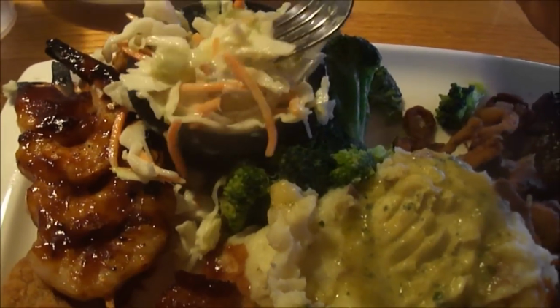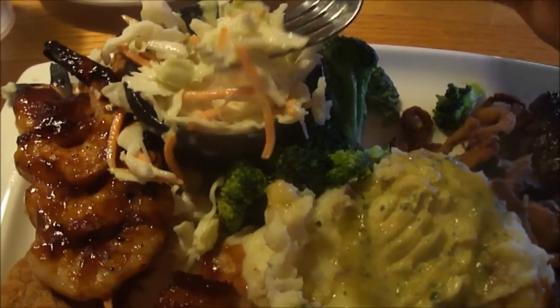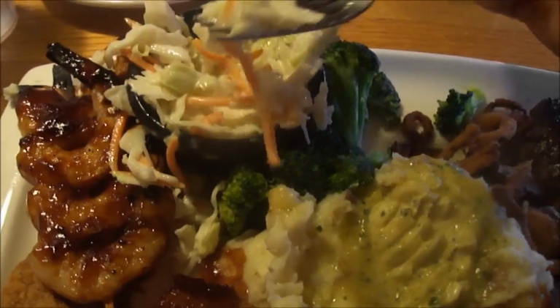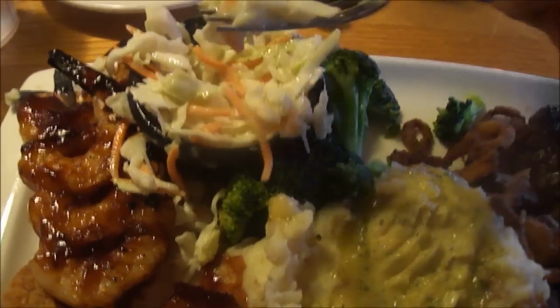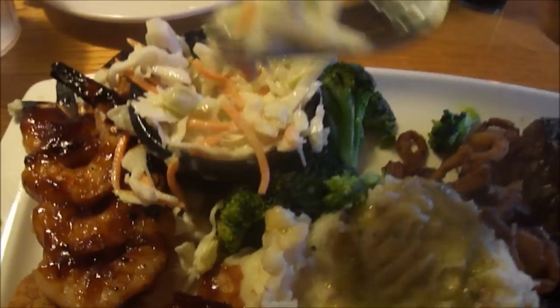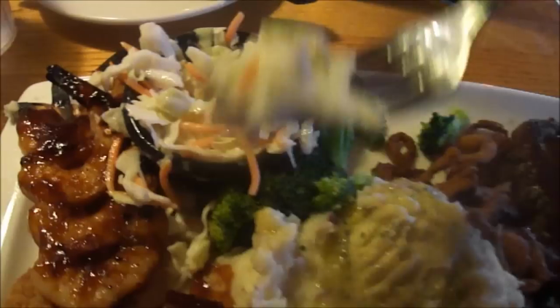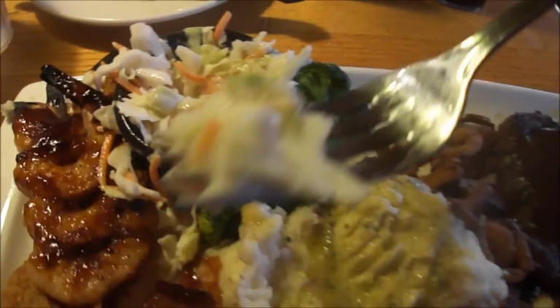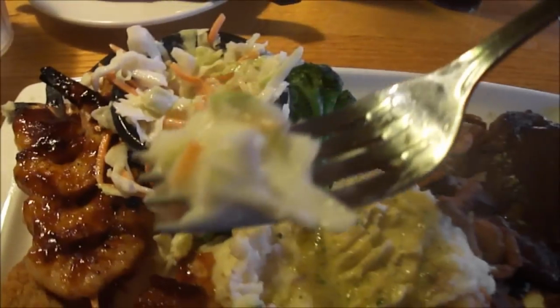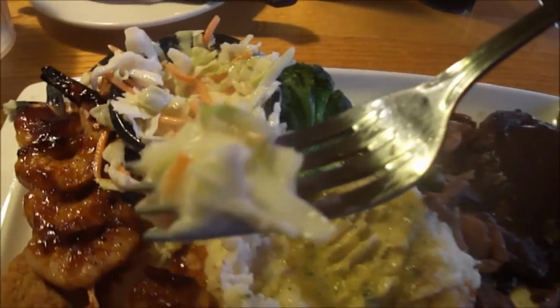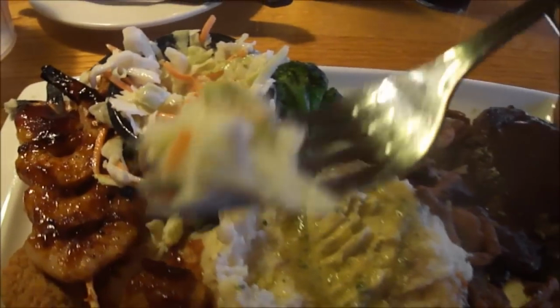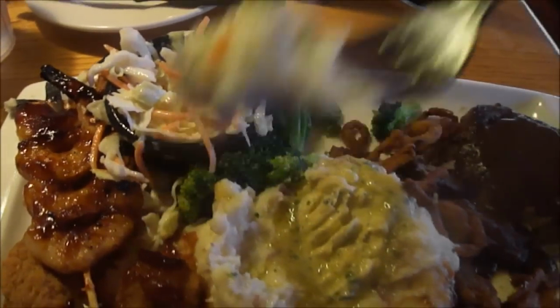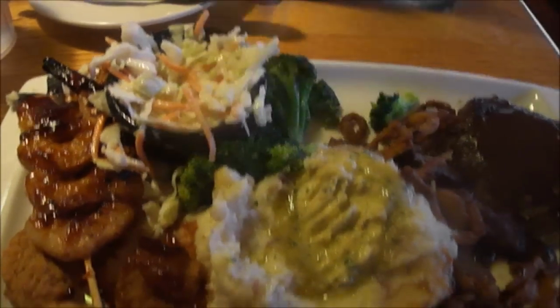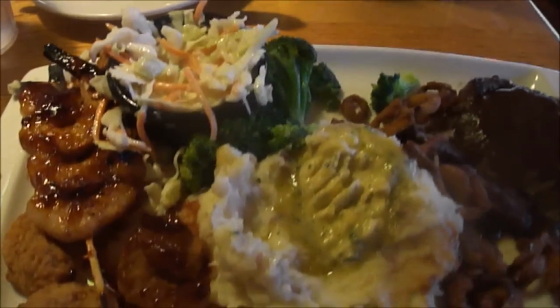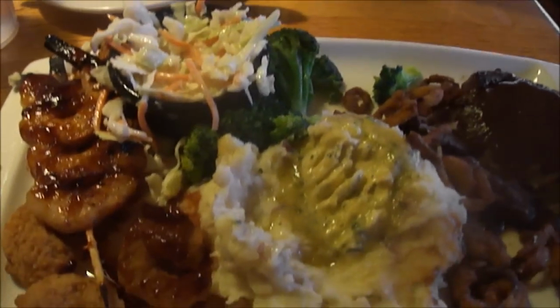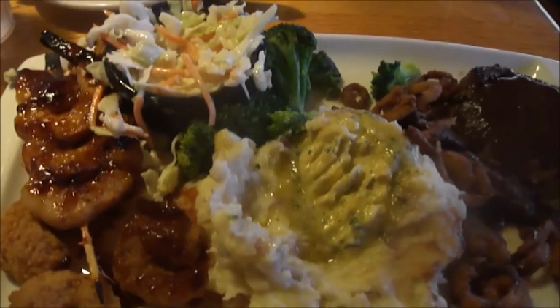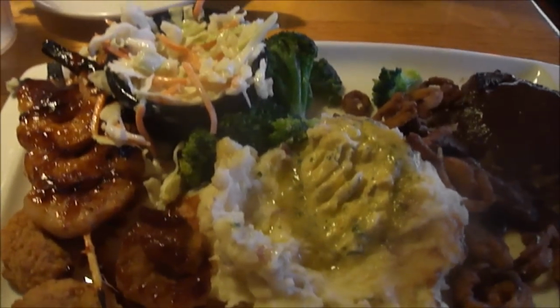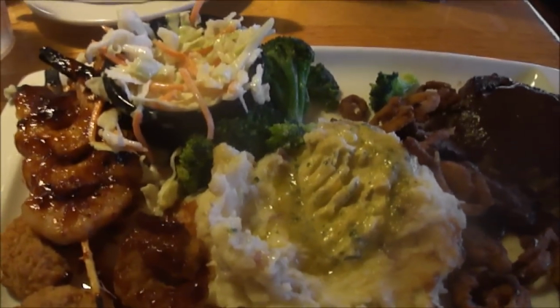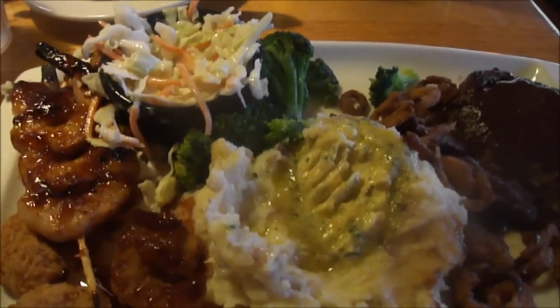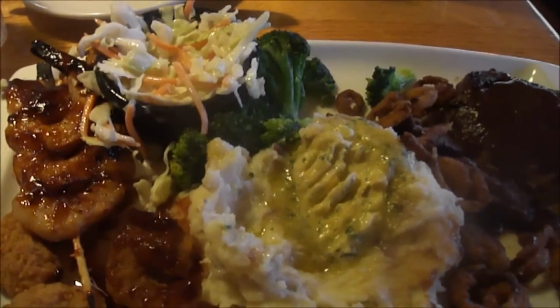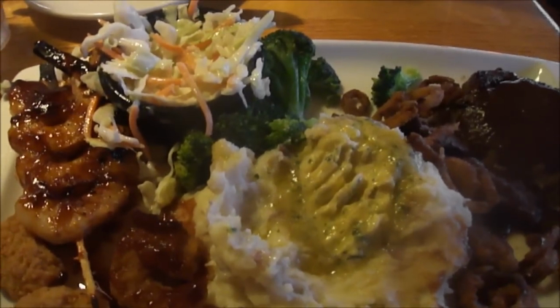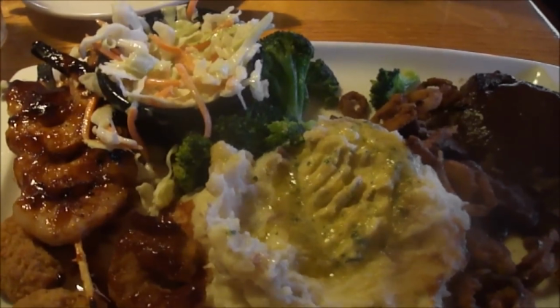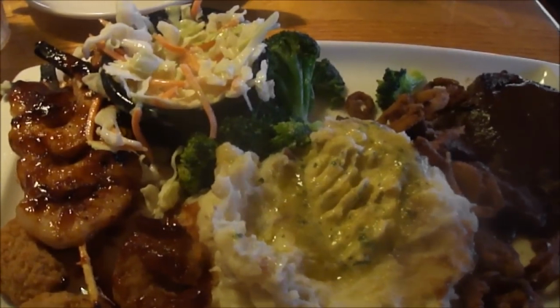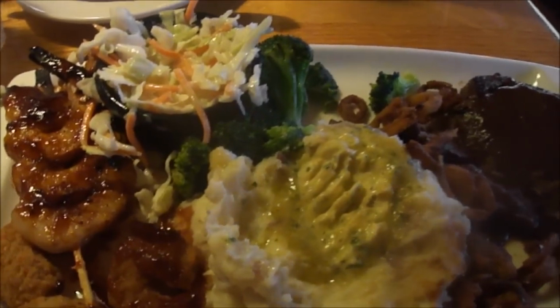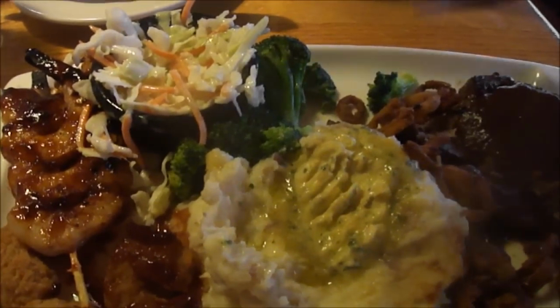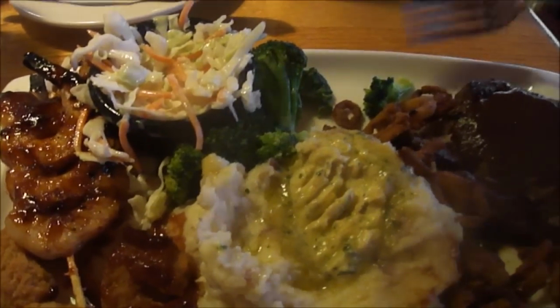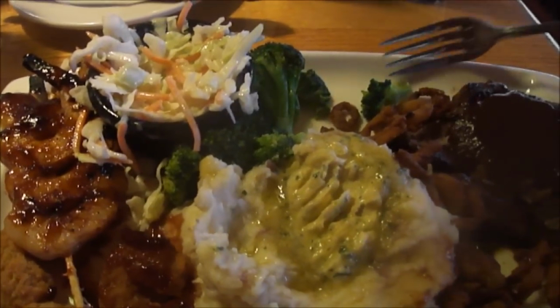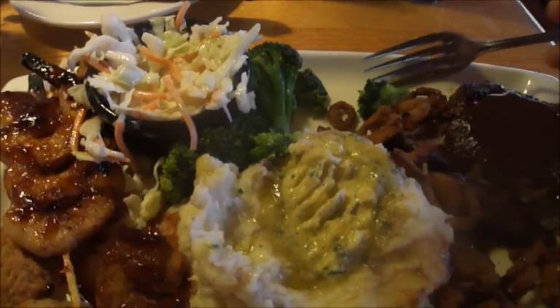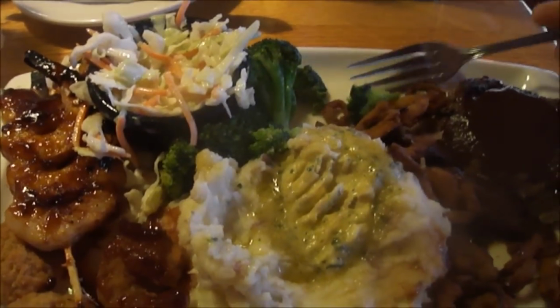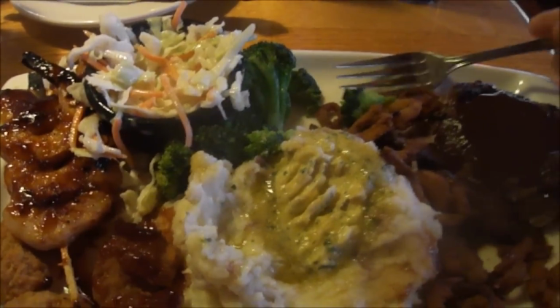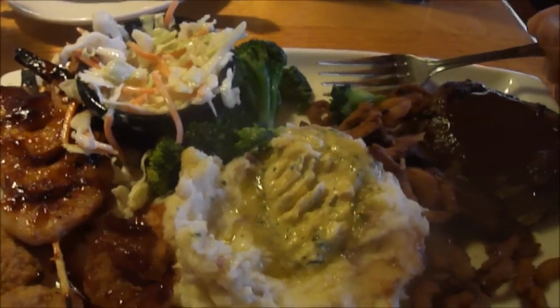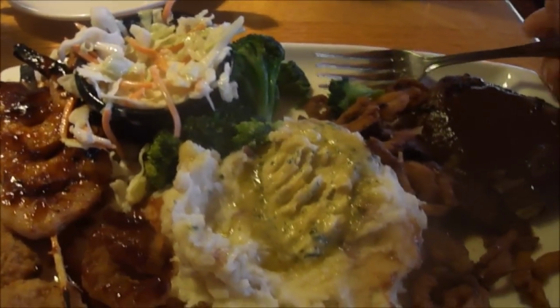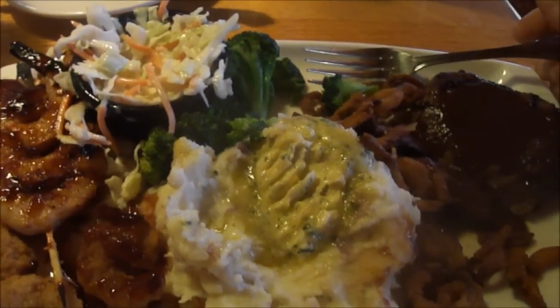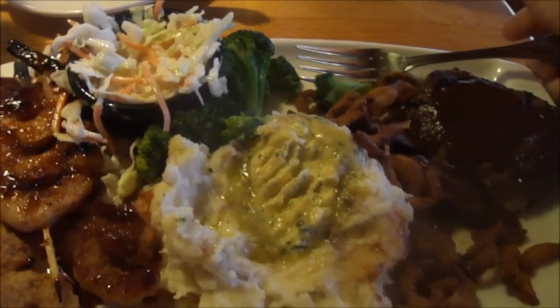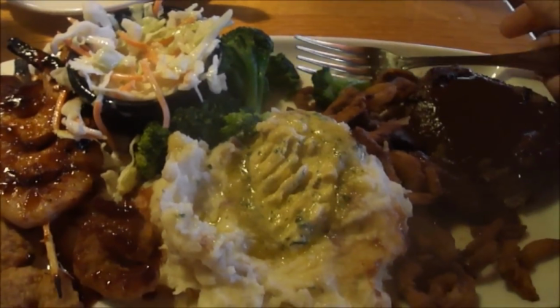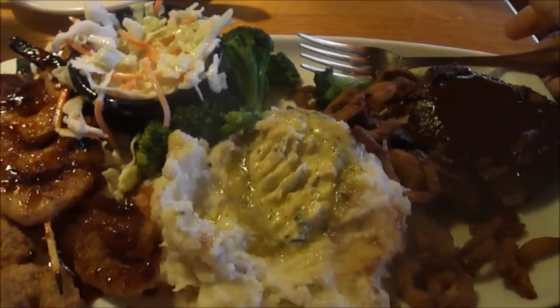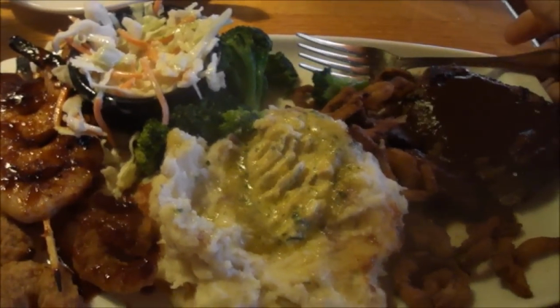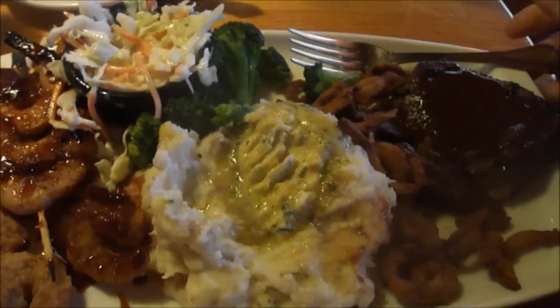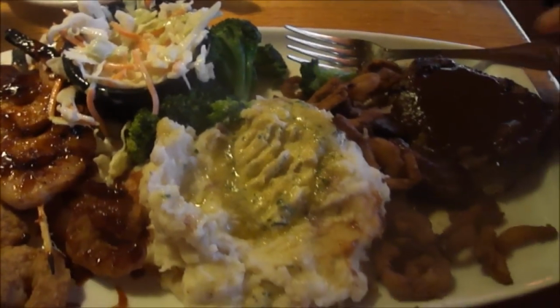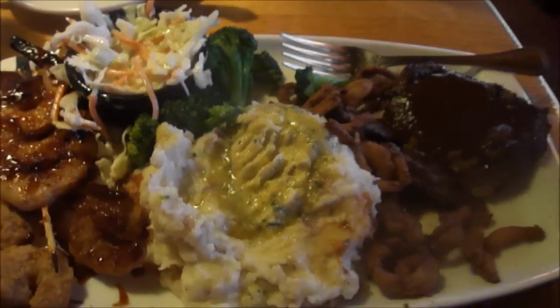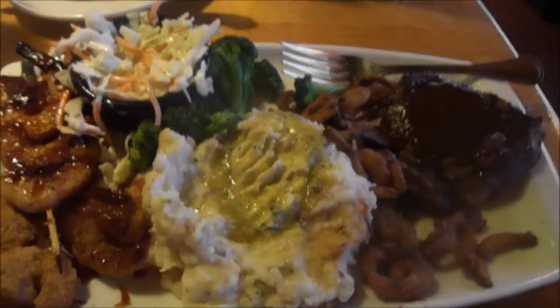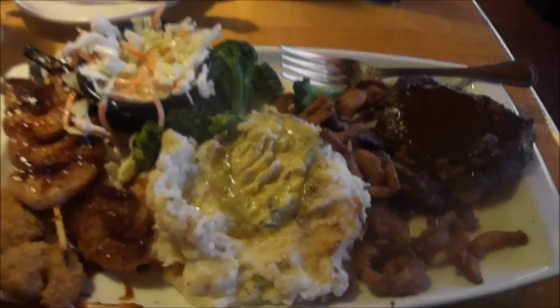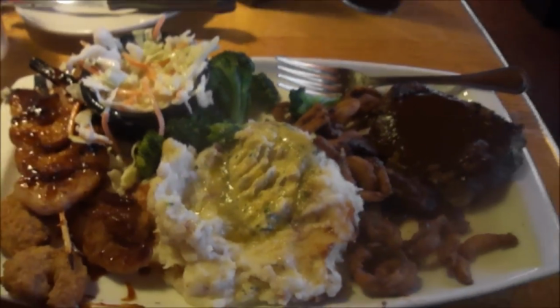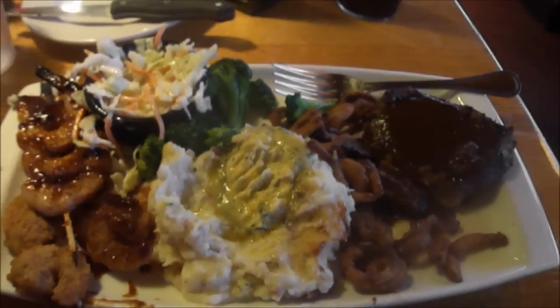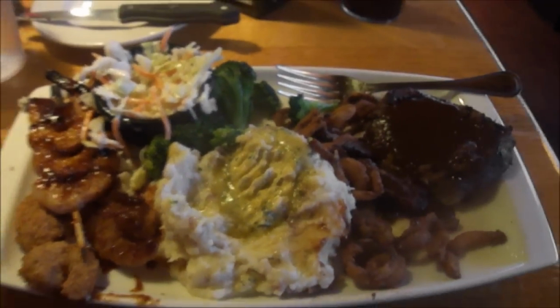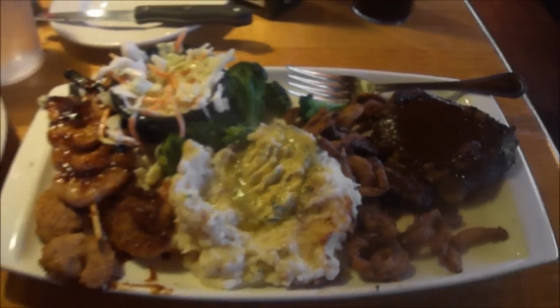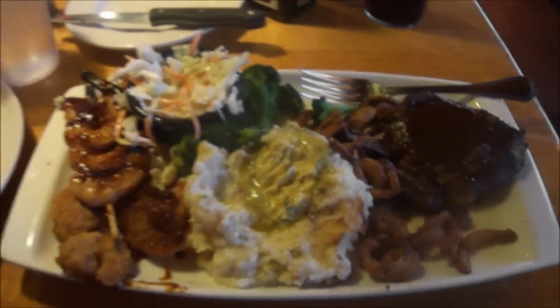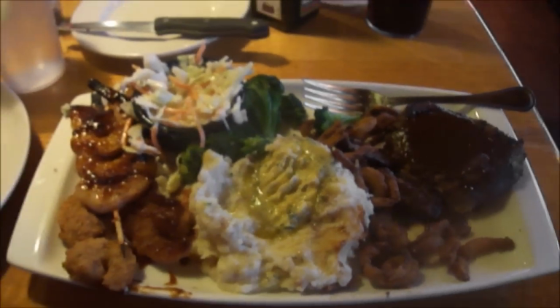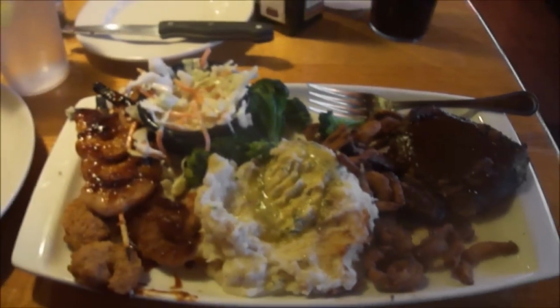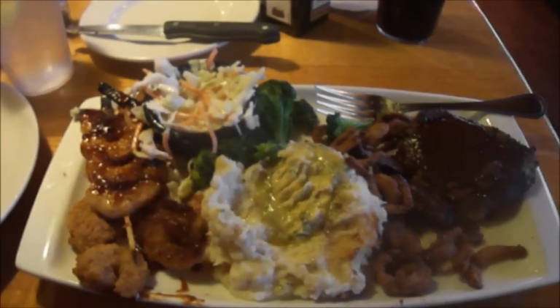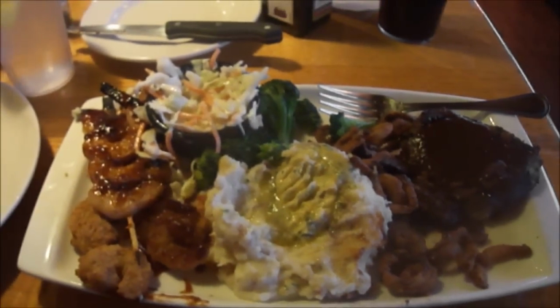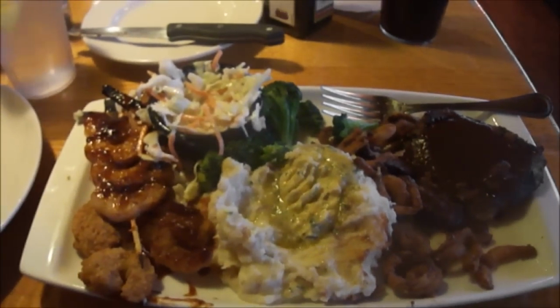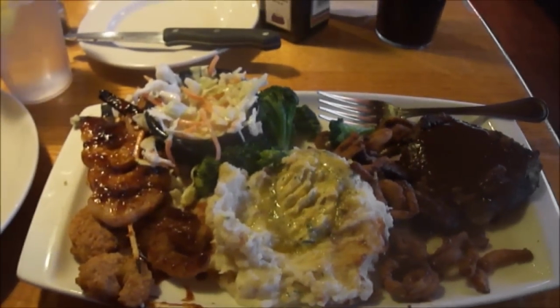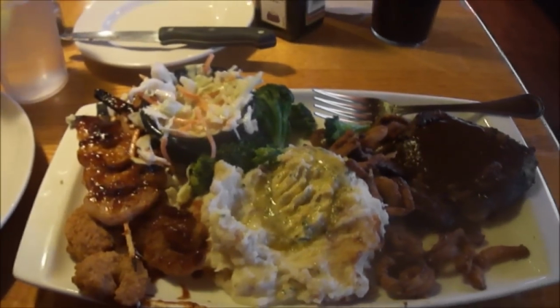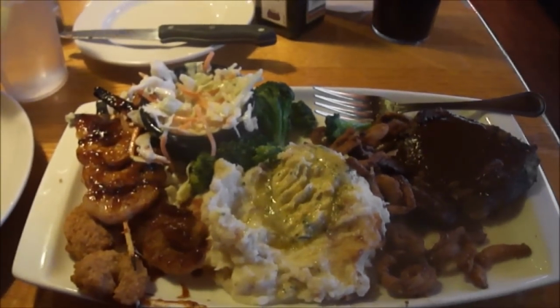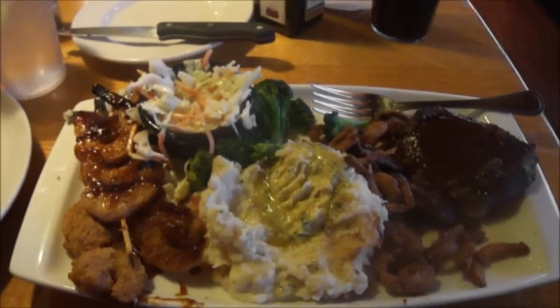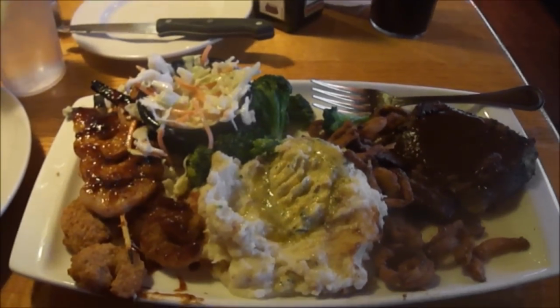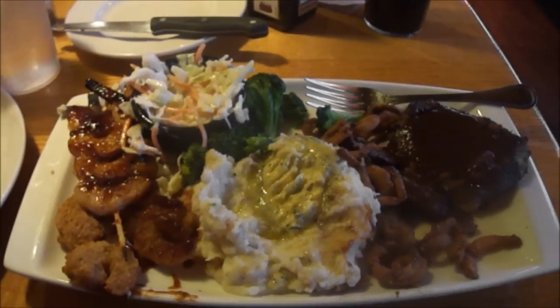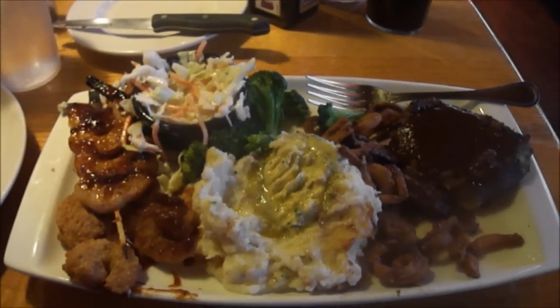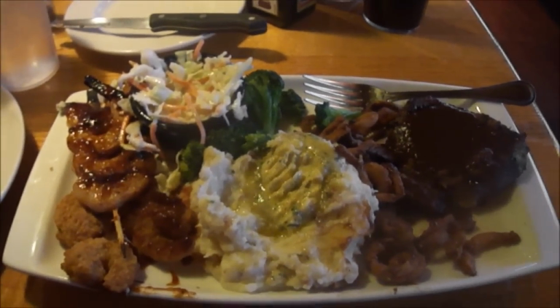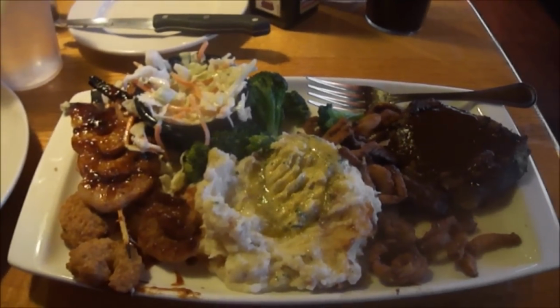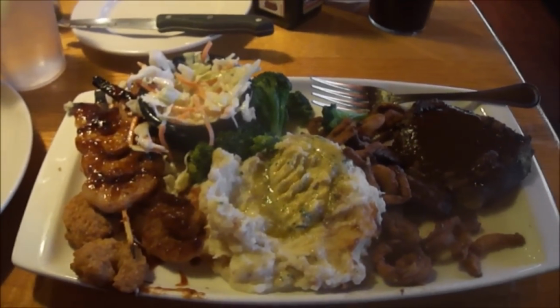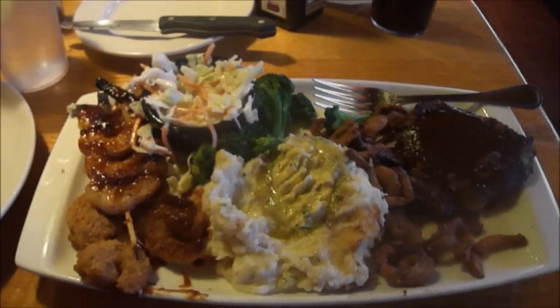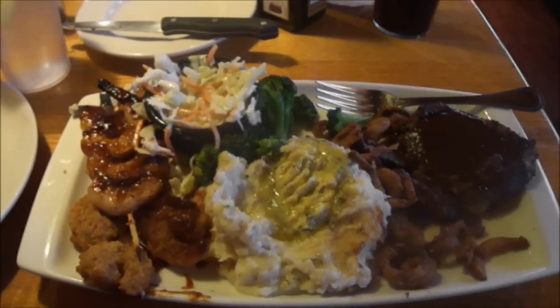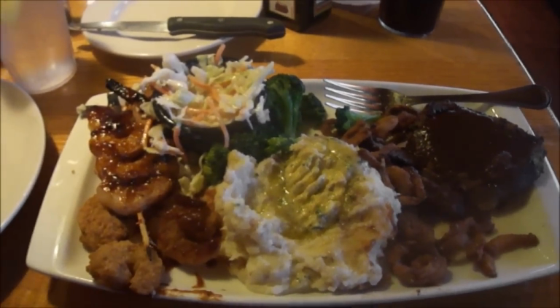Overall, this is an absolutely fantastic meal. Everything's wonderful — 10 out of 10.